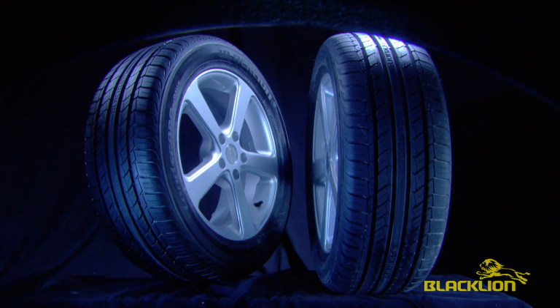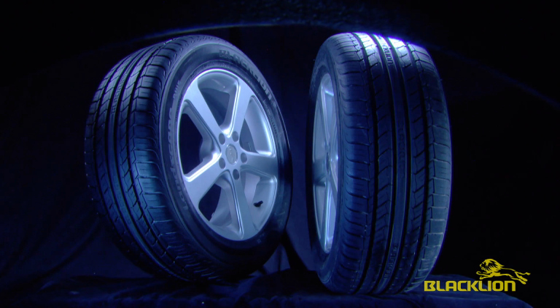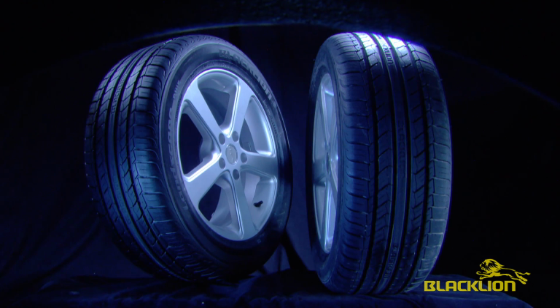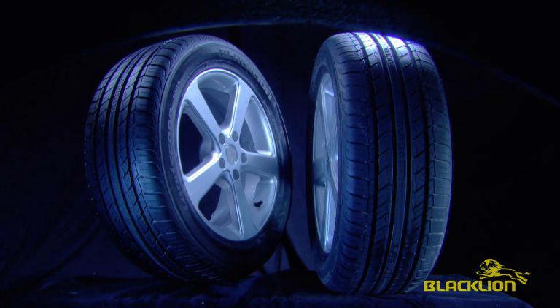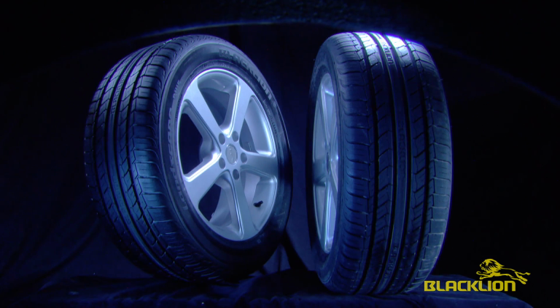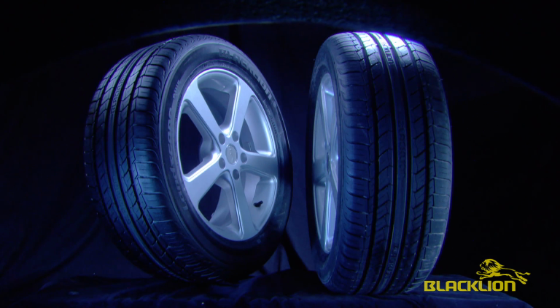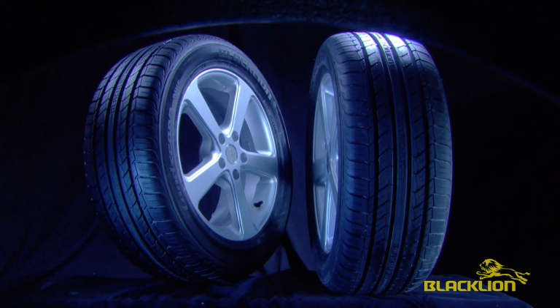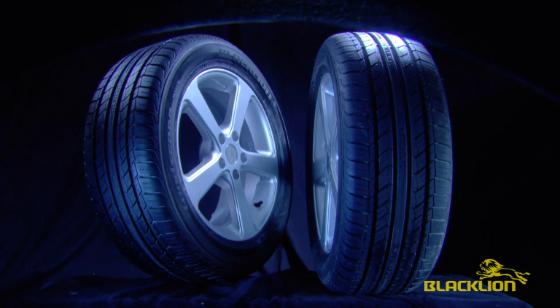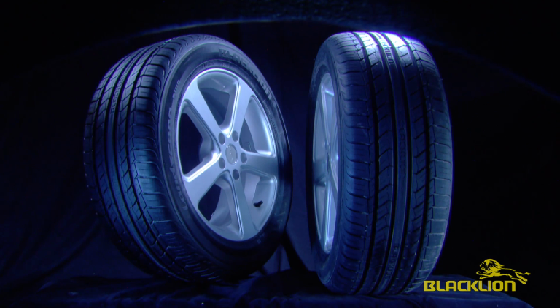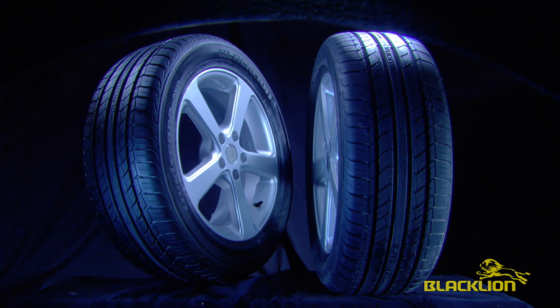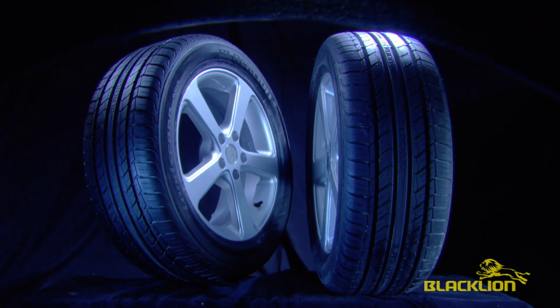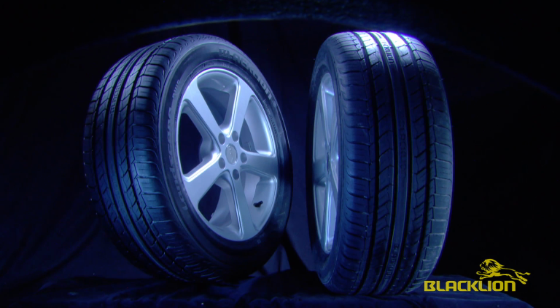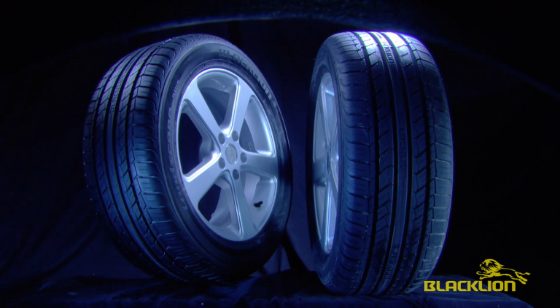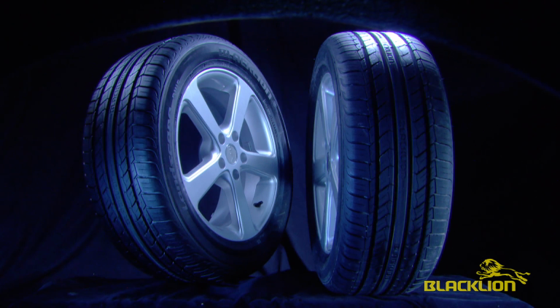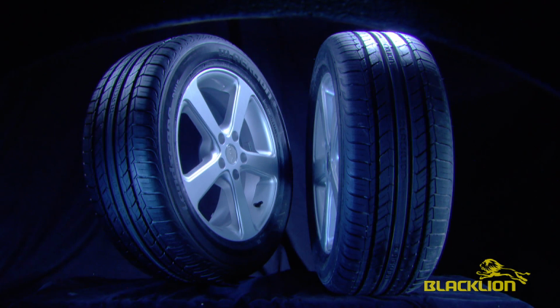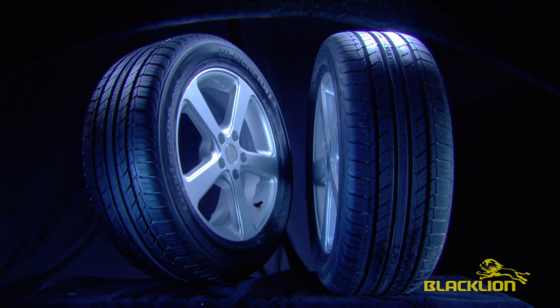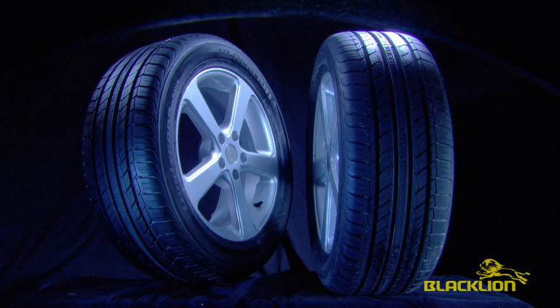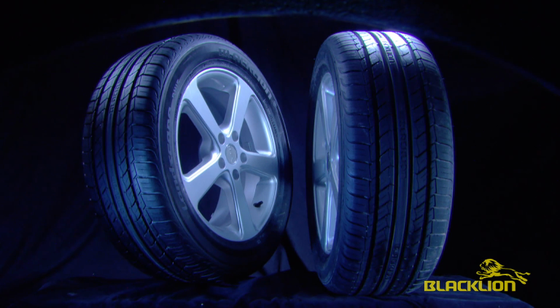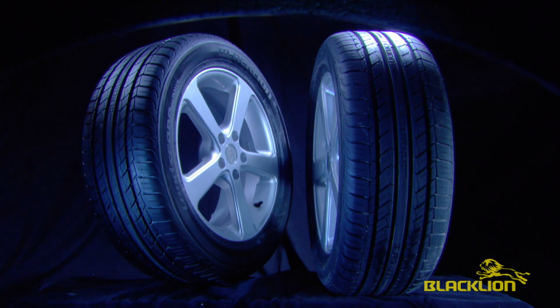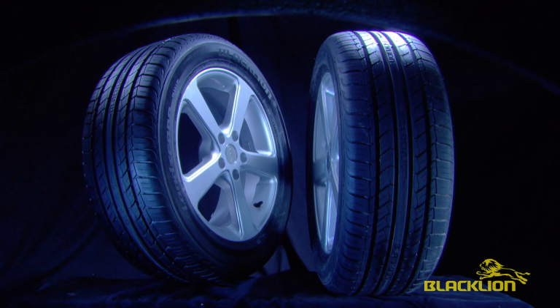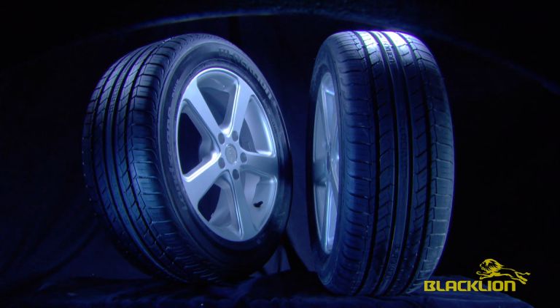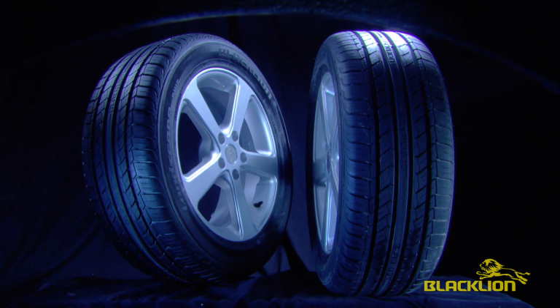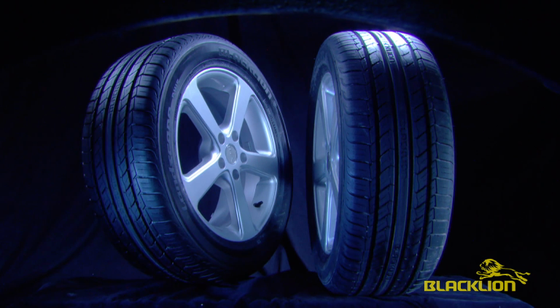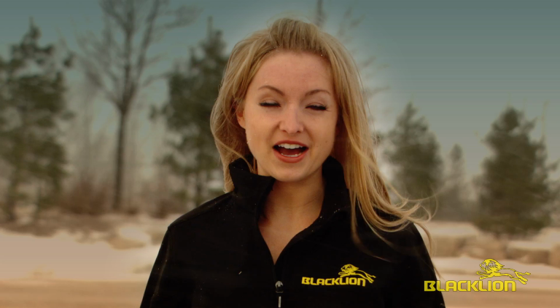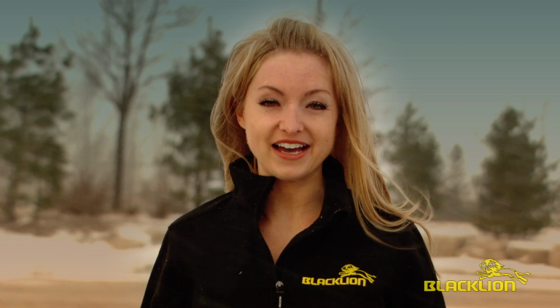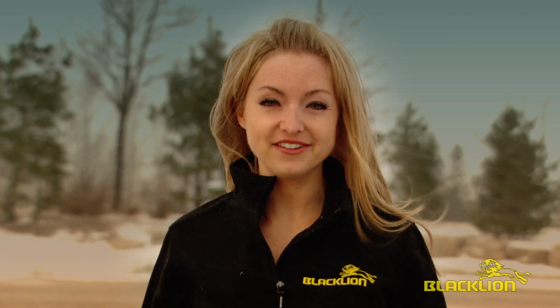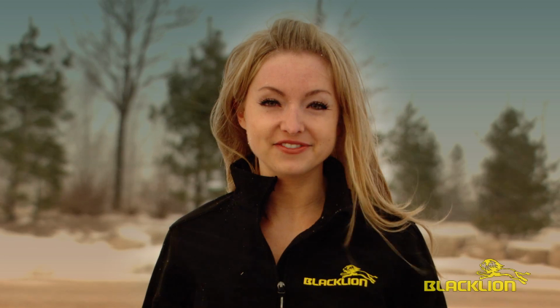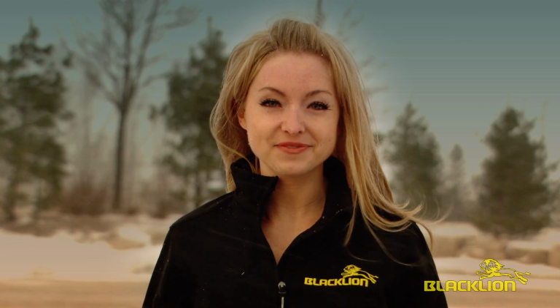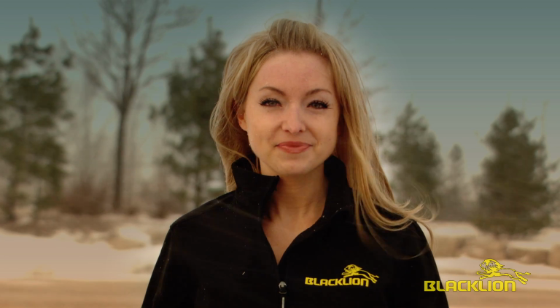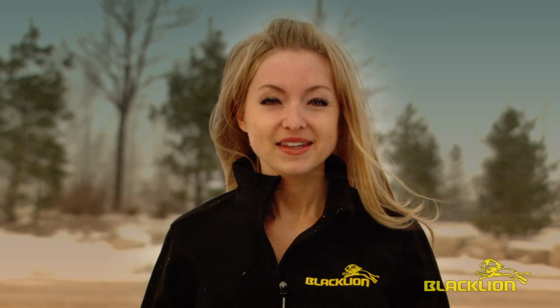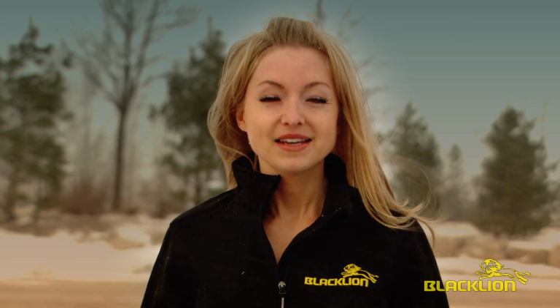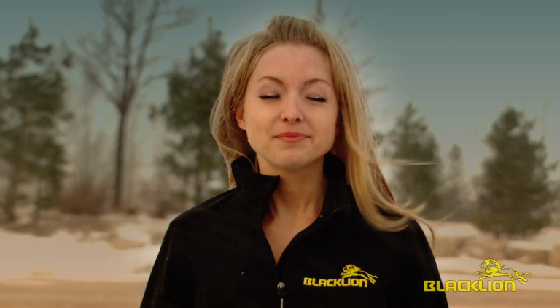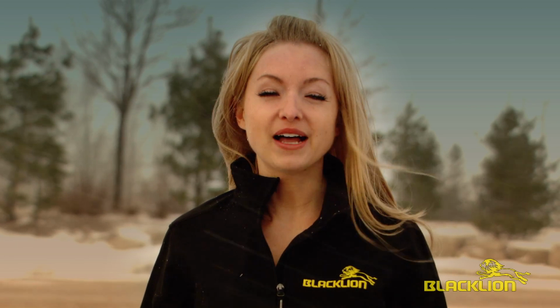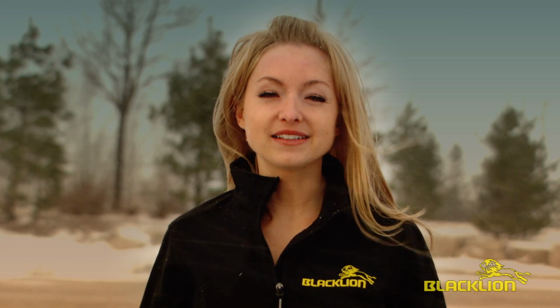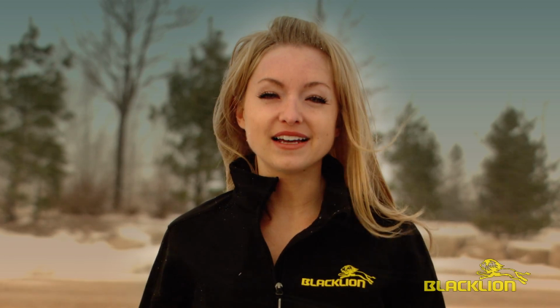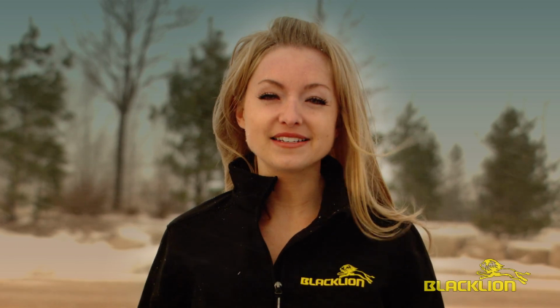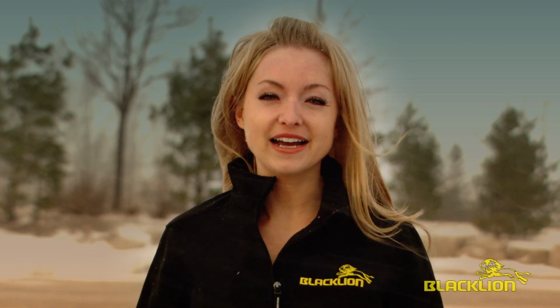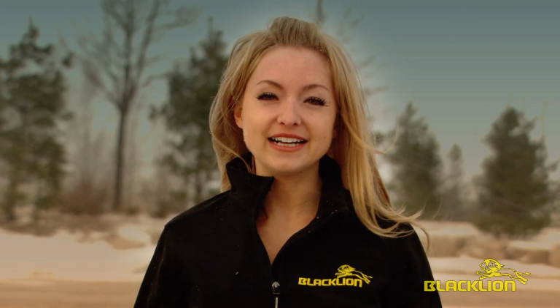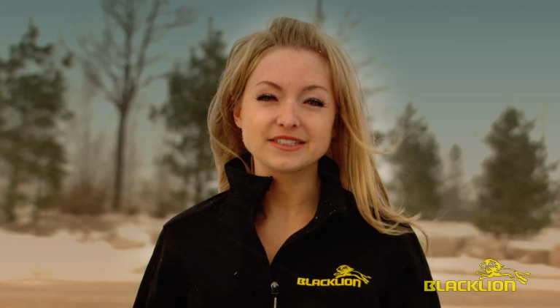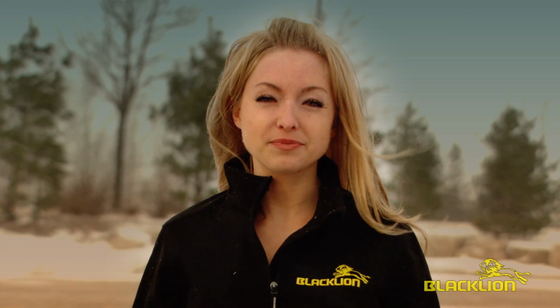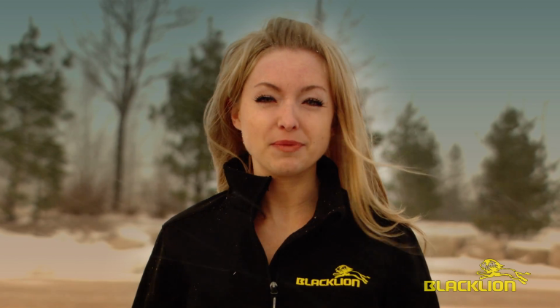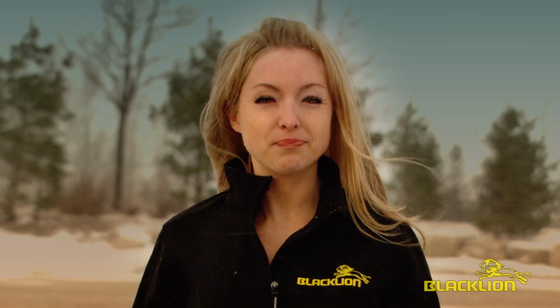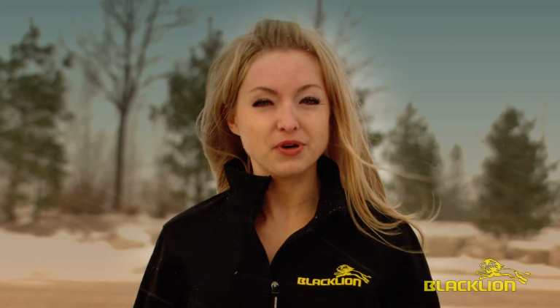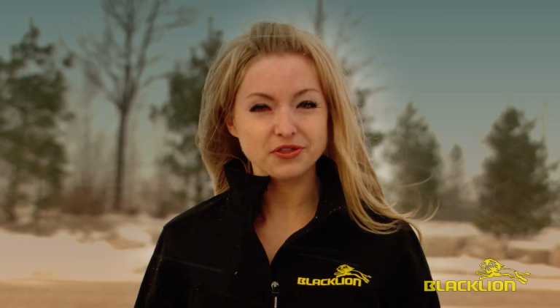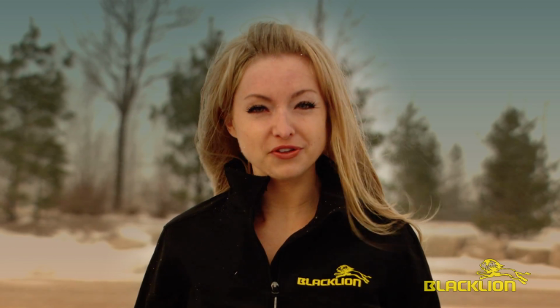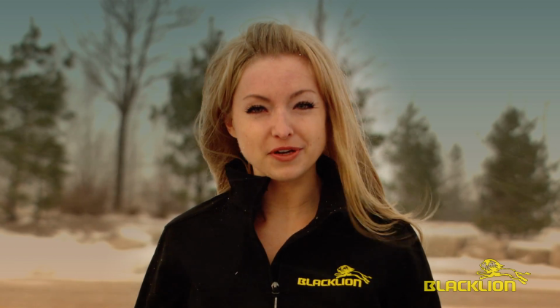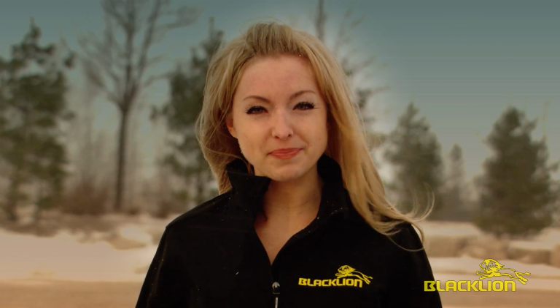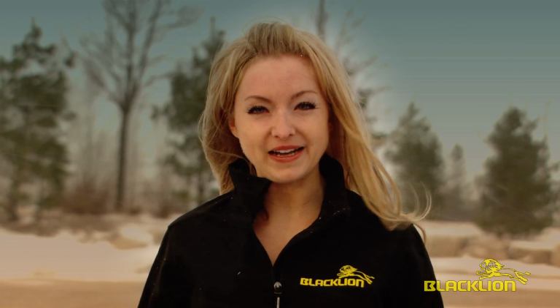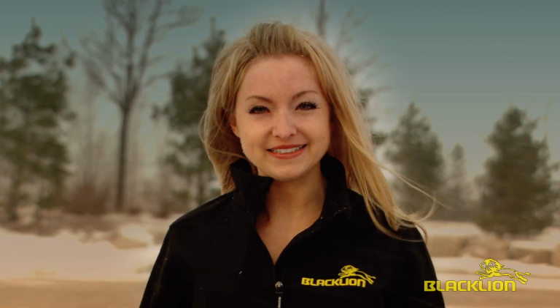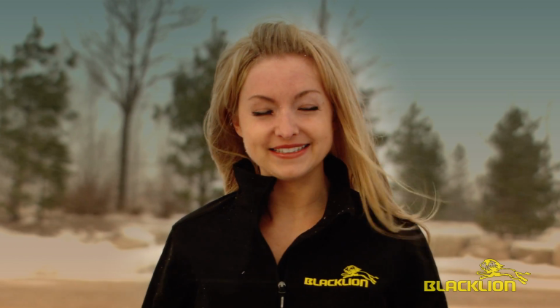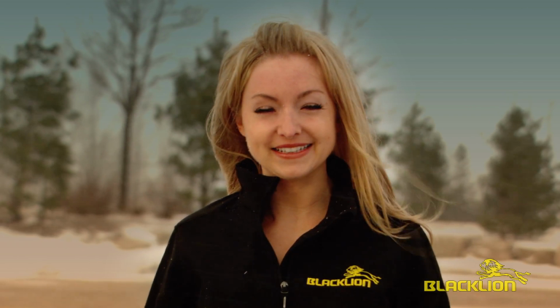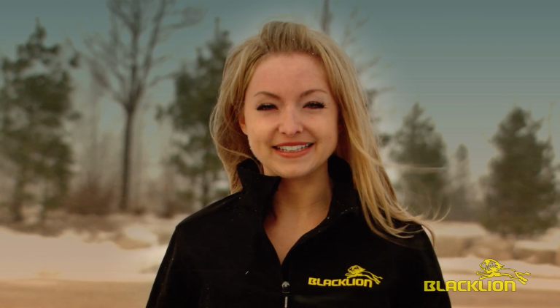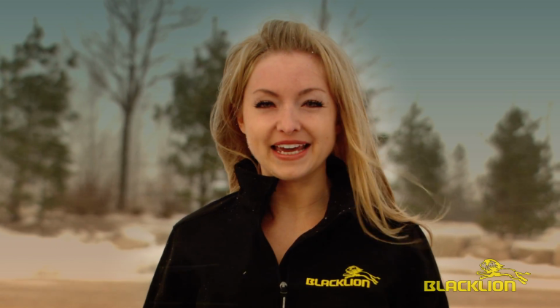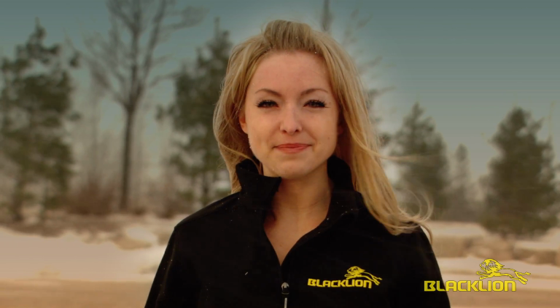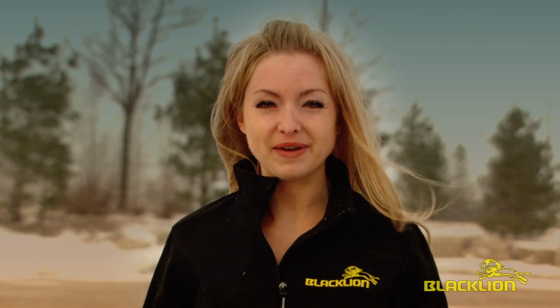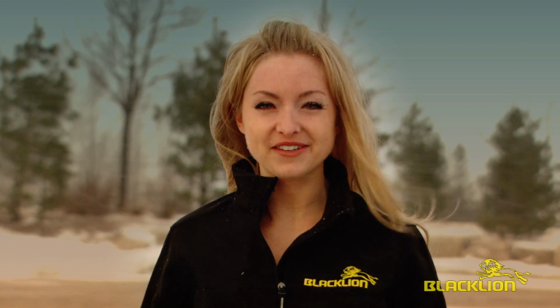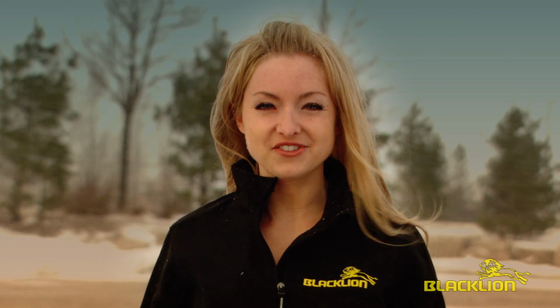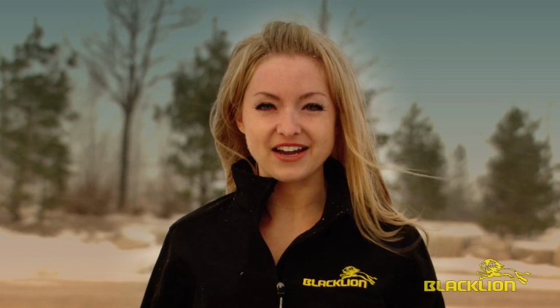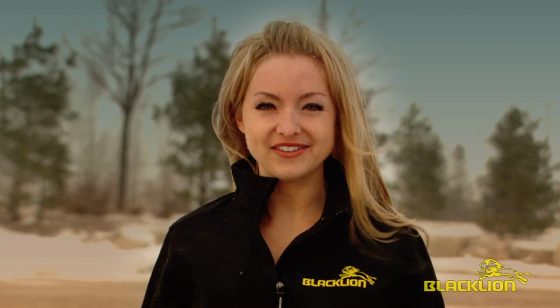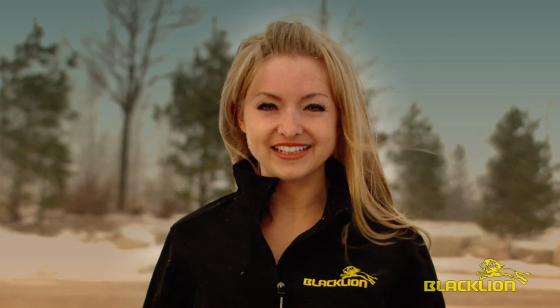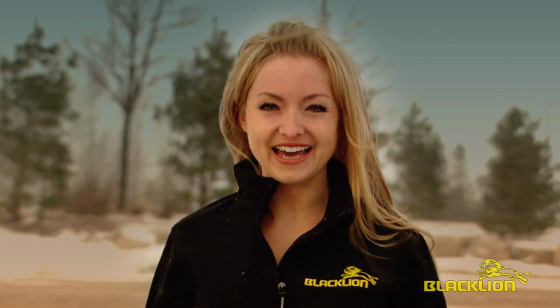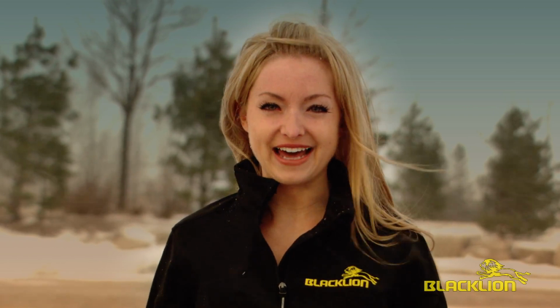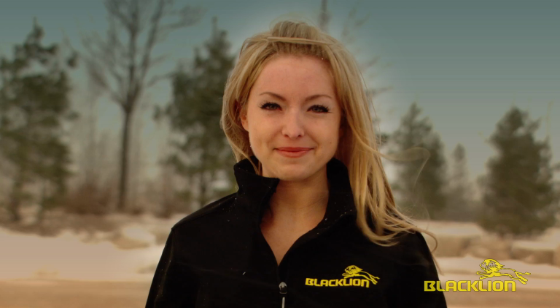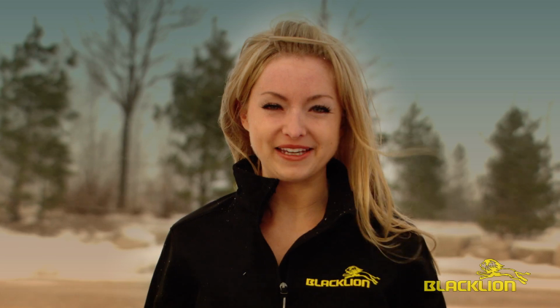But this will definitely not be a Sunday drive. Black Lion Tires will be put through their paces at the Apex Driving Academy.